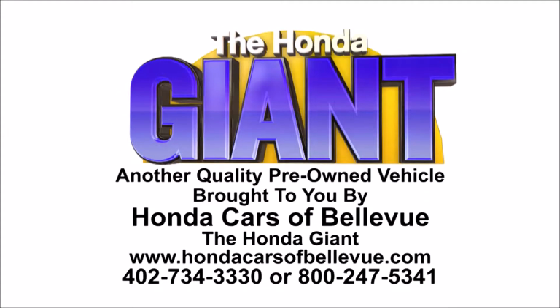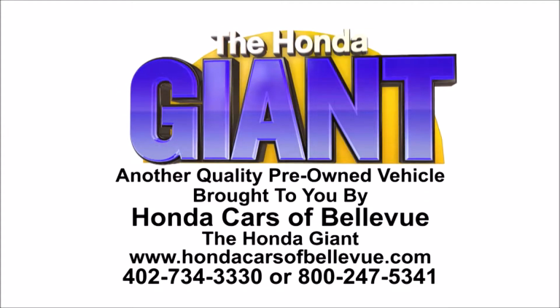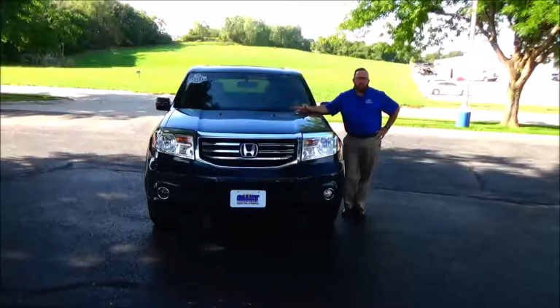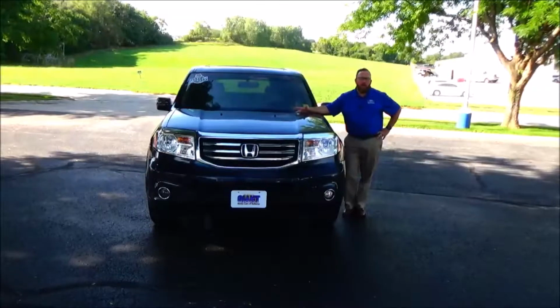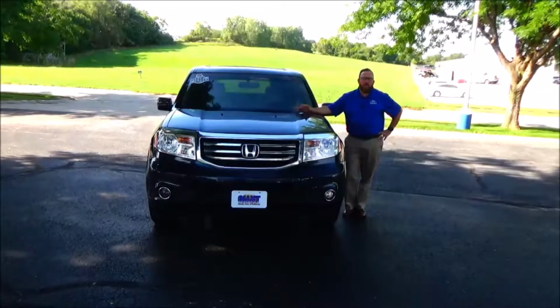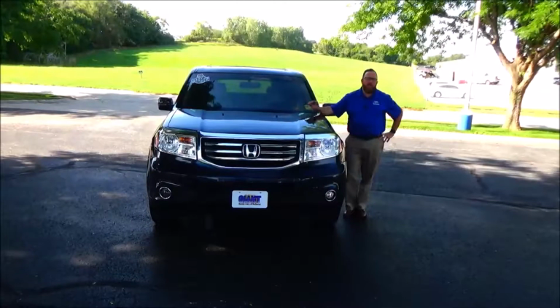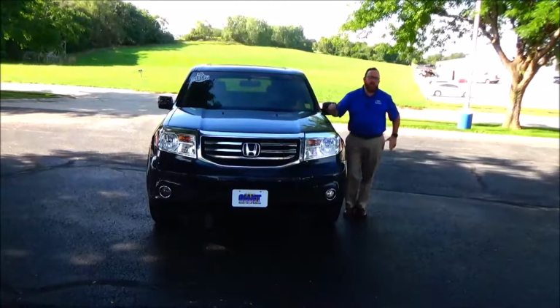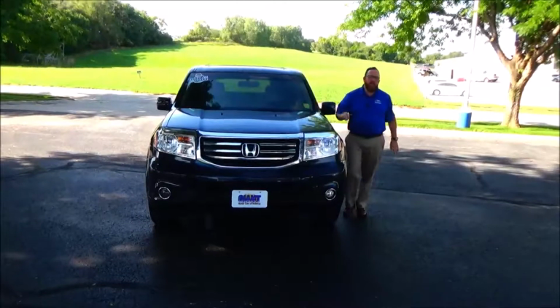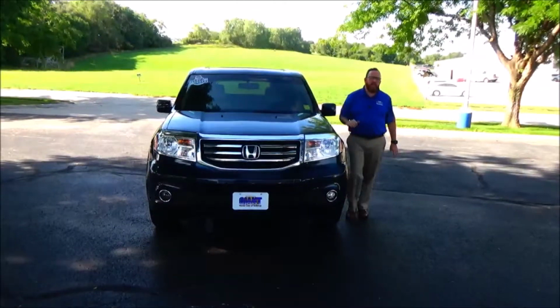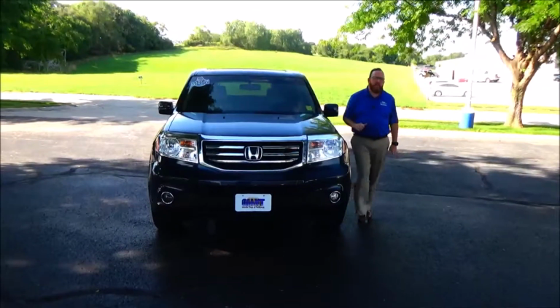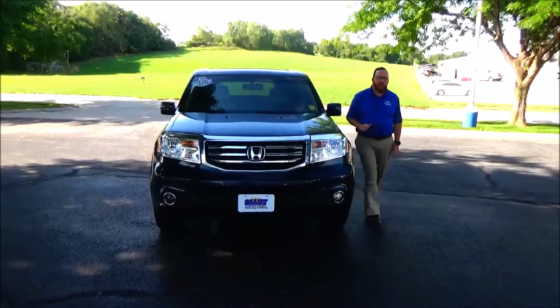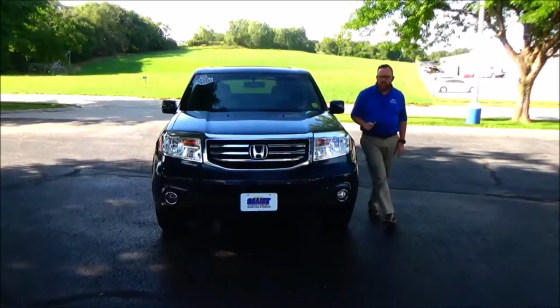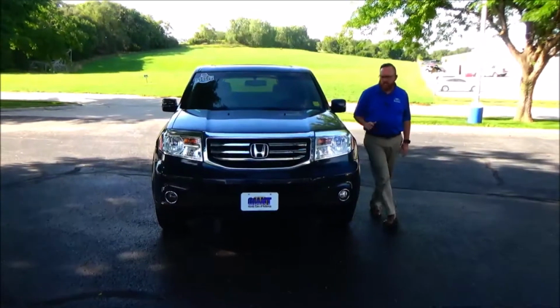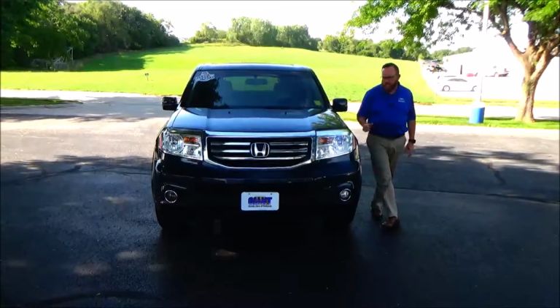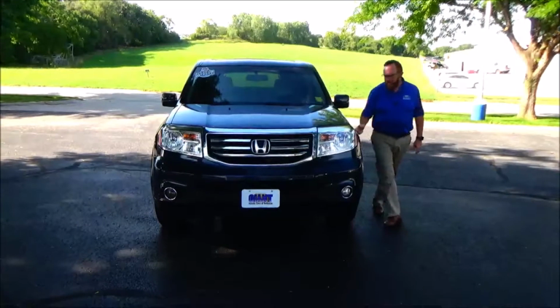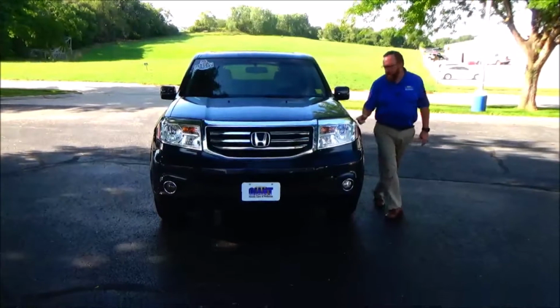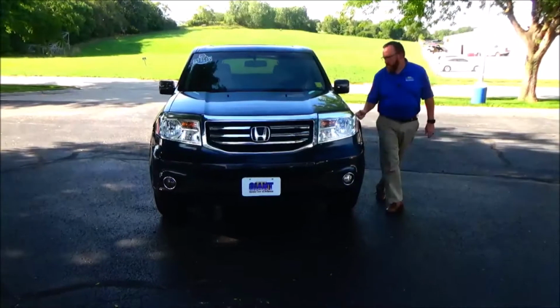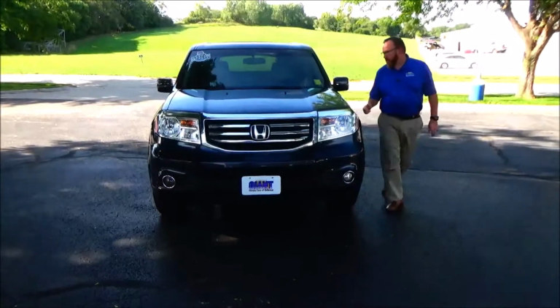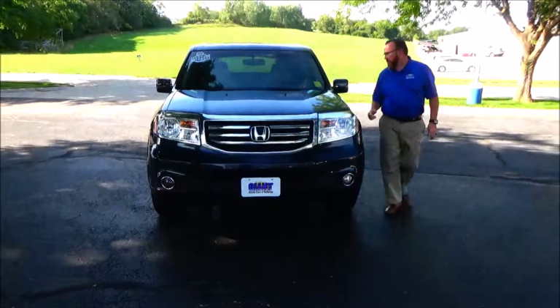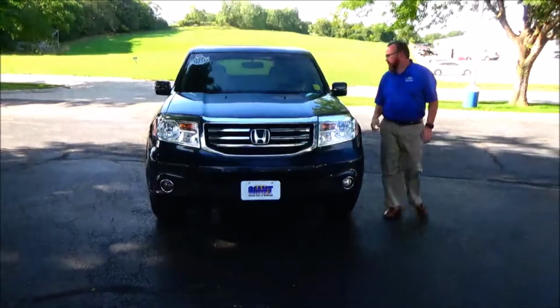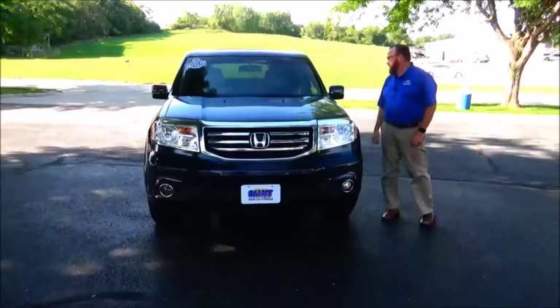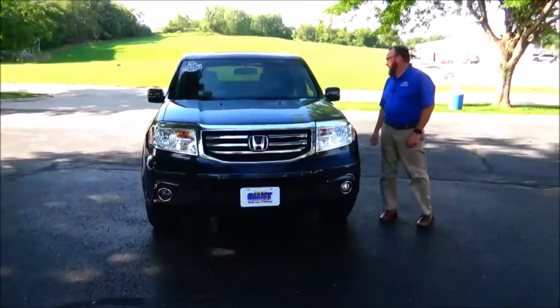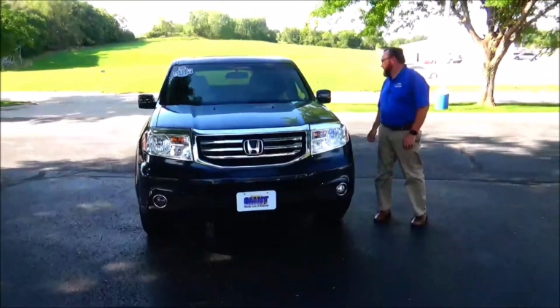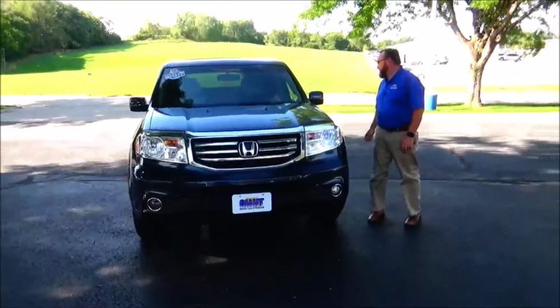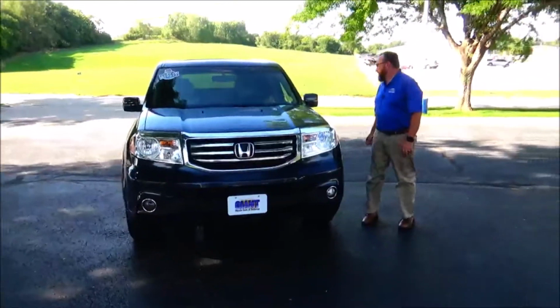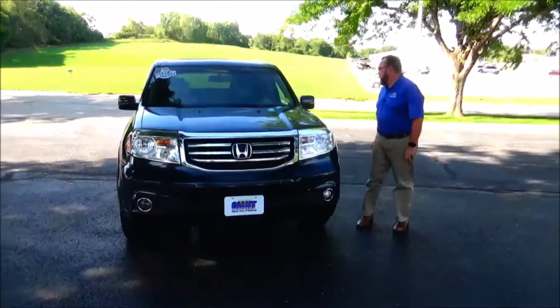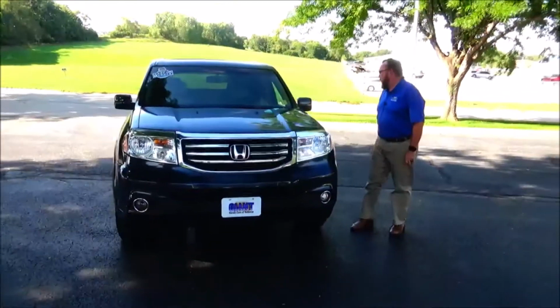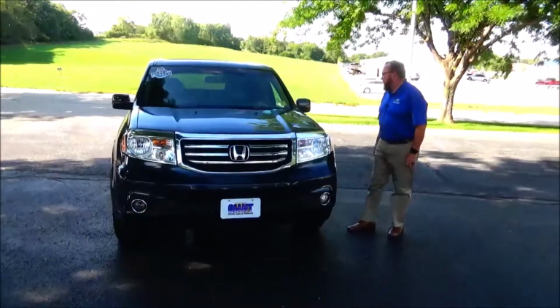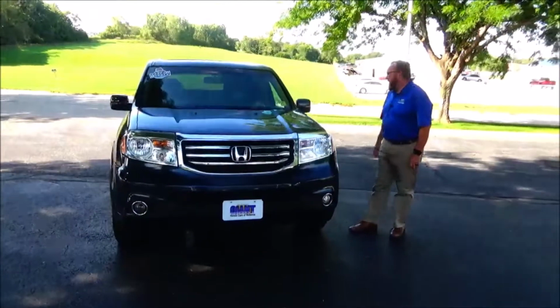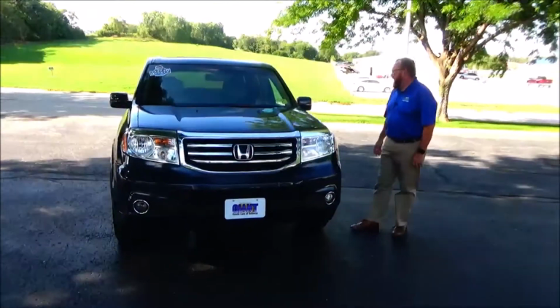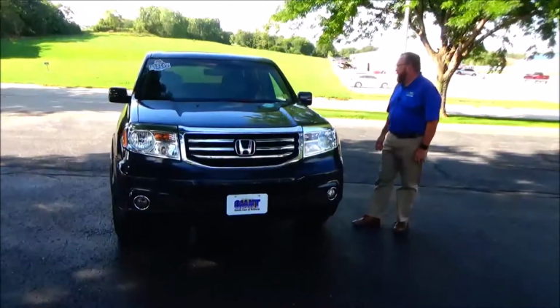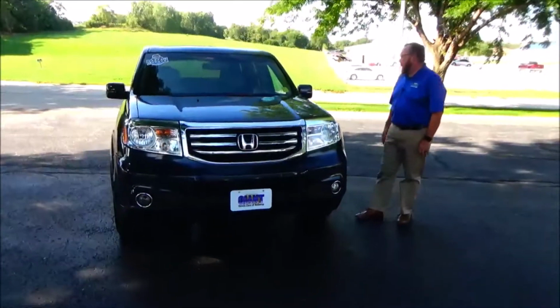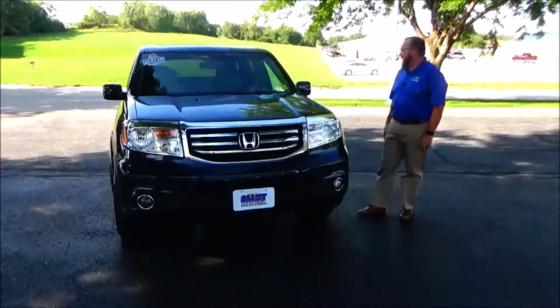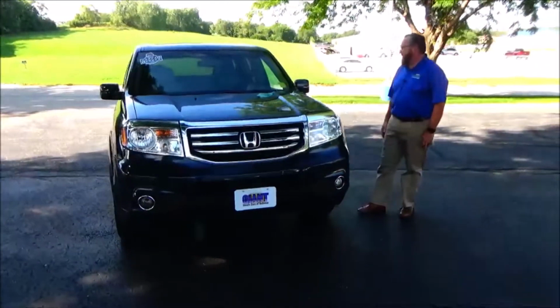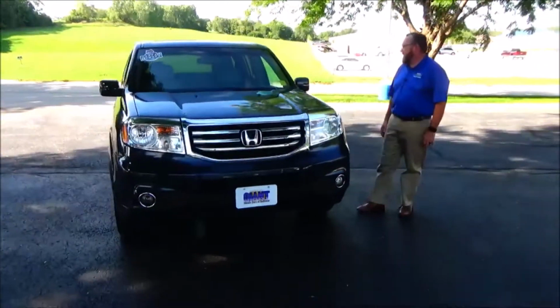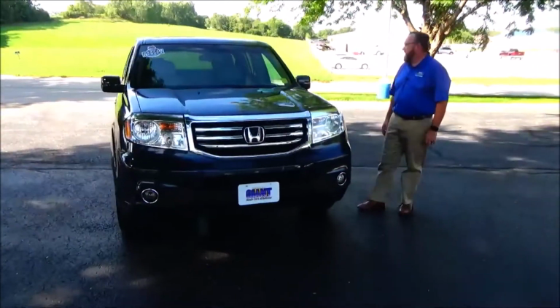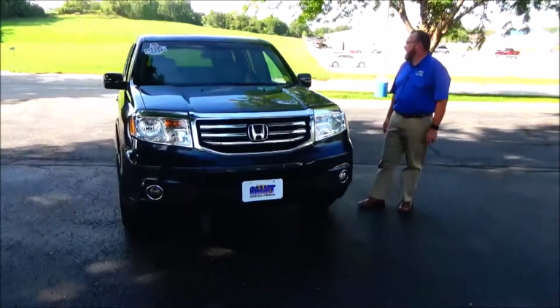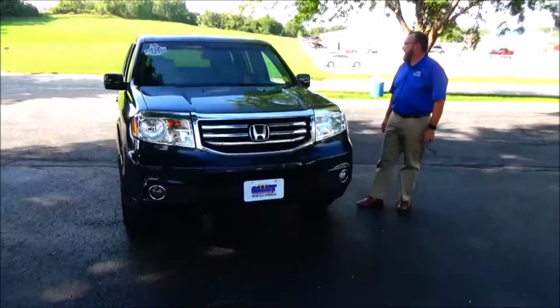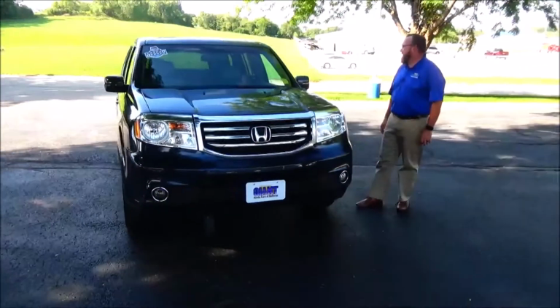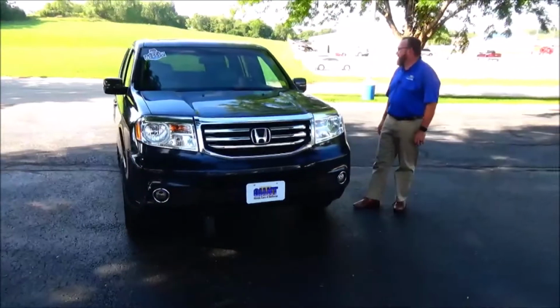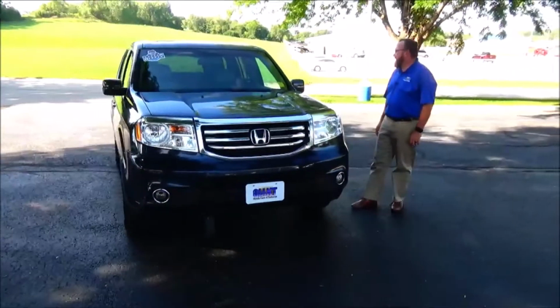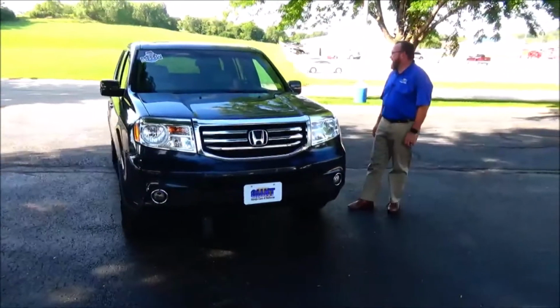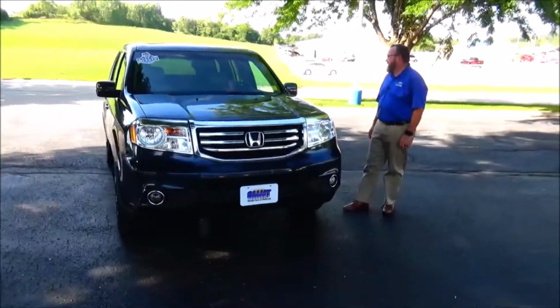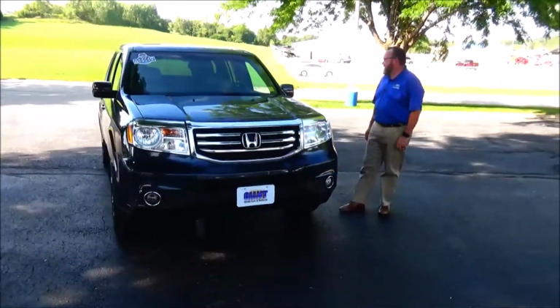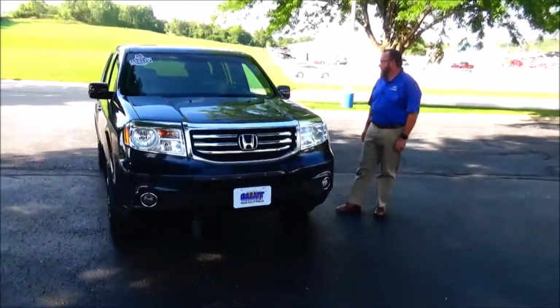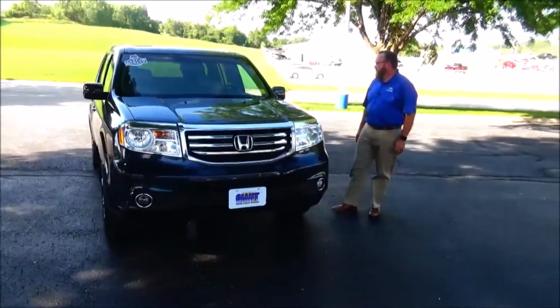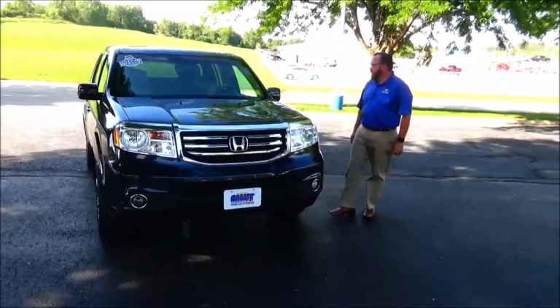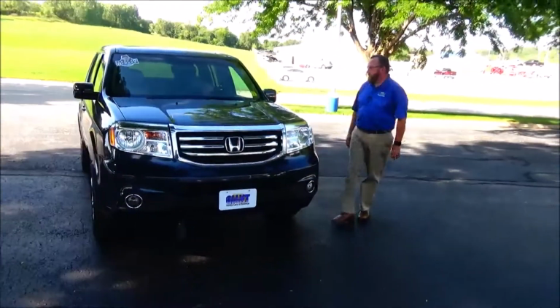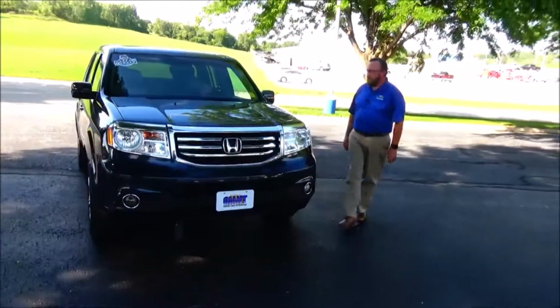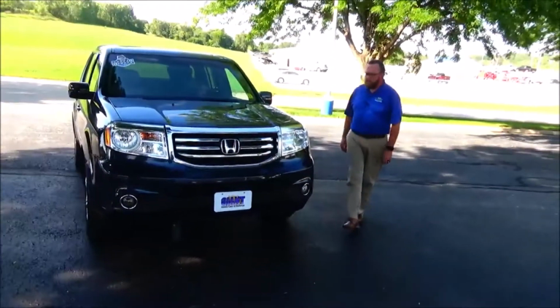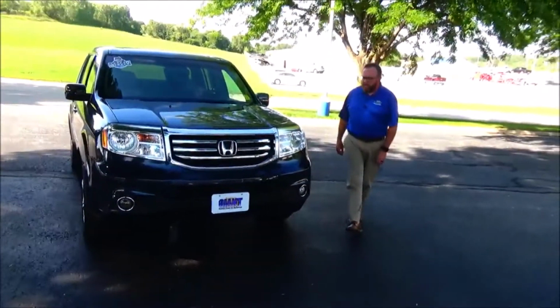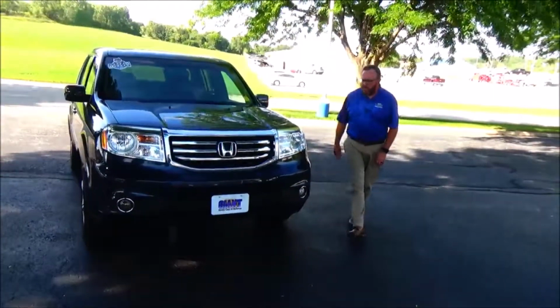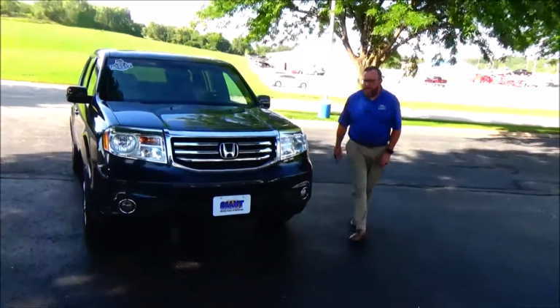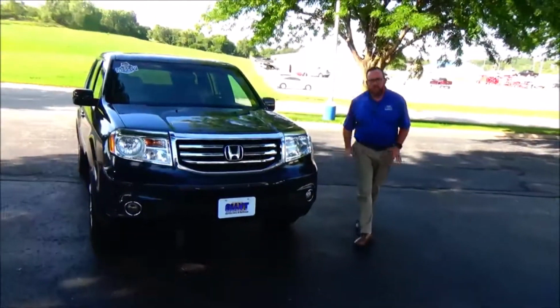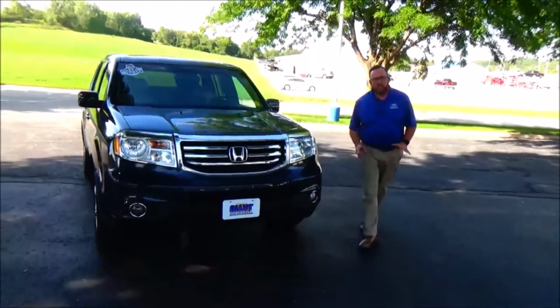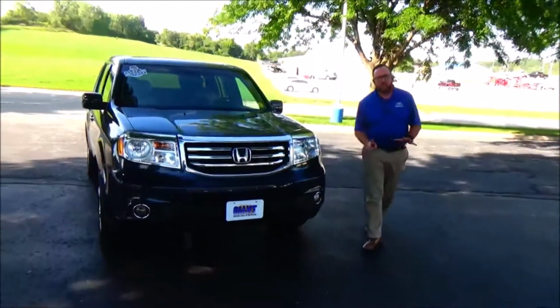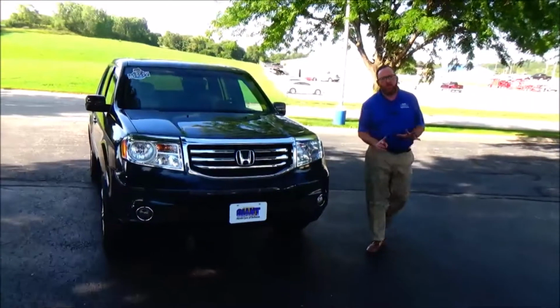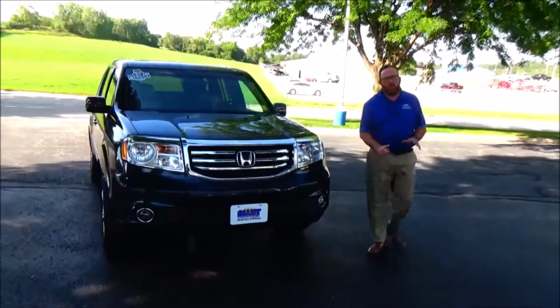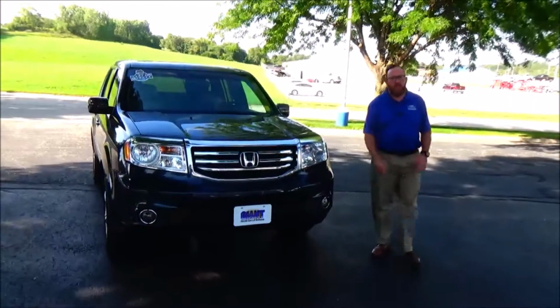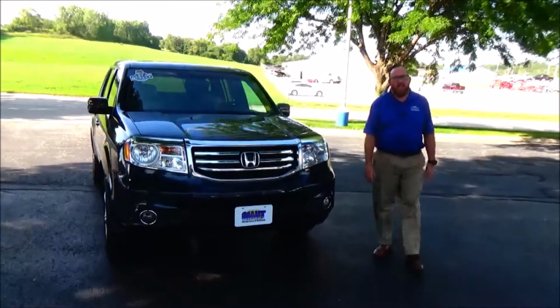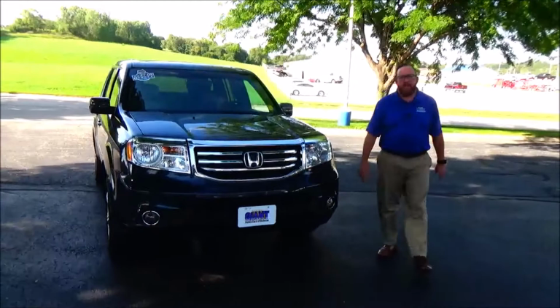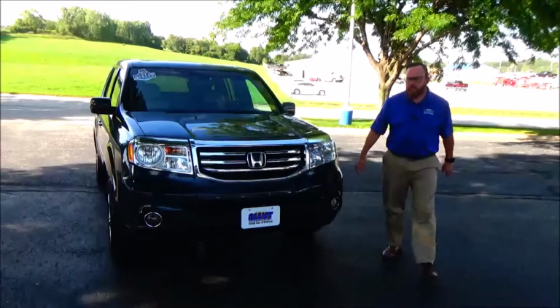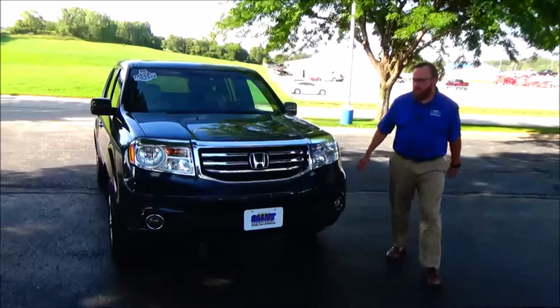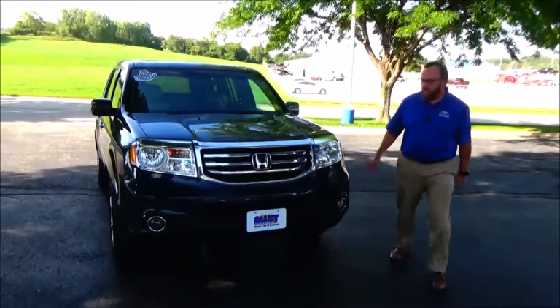This is Brian Kelly here for Honda Giants, and I'm going to show you this 2012 Honda Pilot EX-L. It just came in on trade and has 200,000 miles.